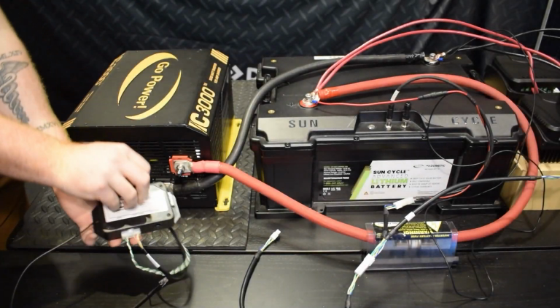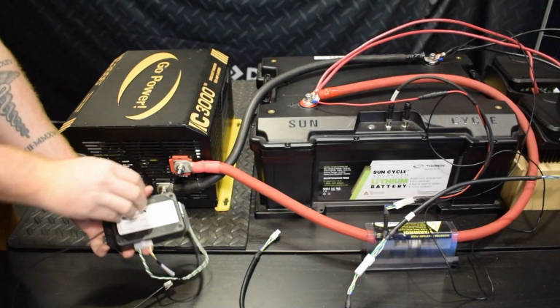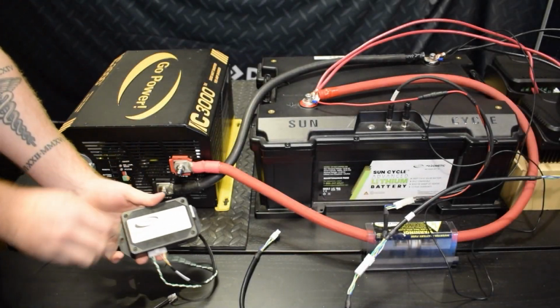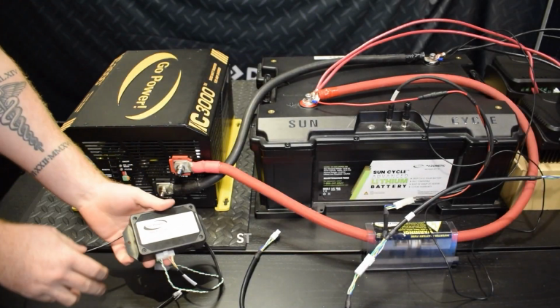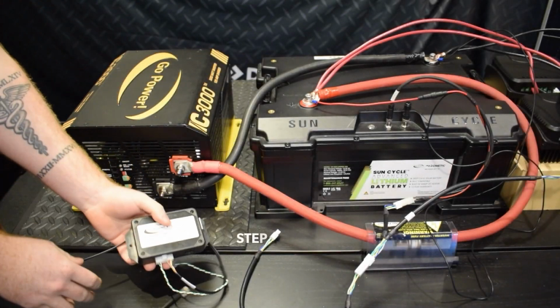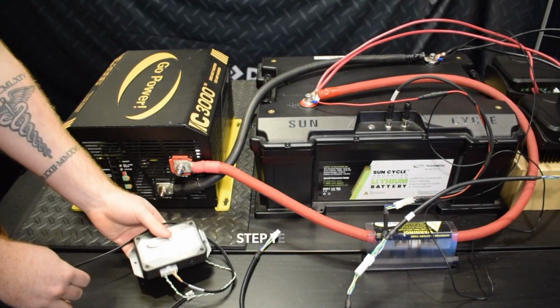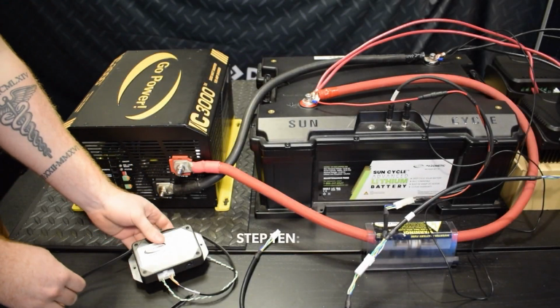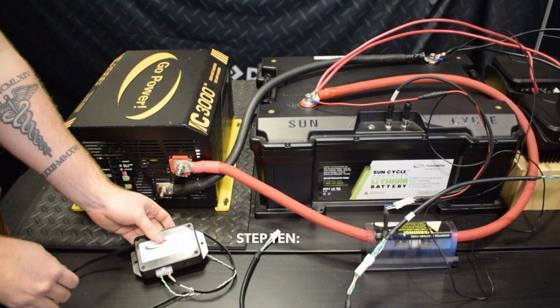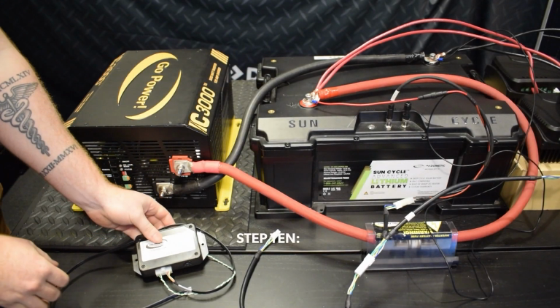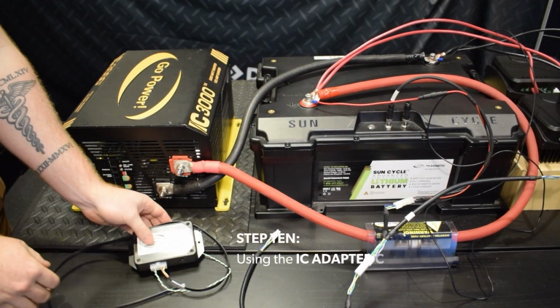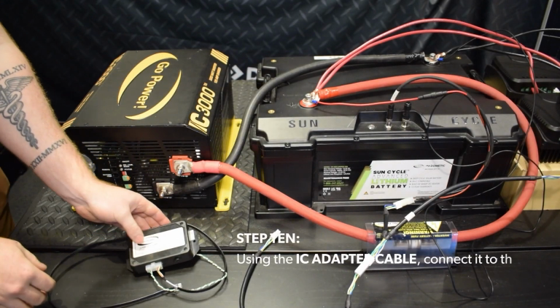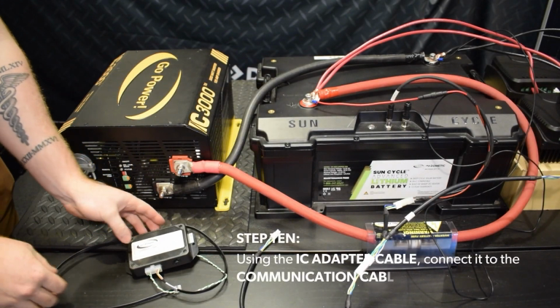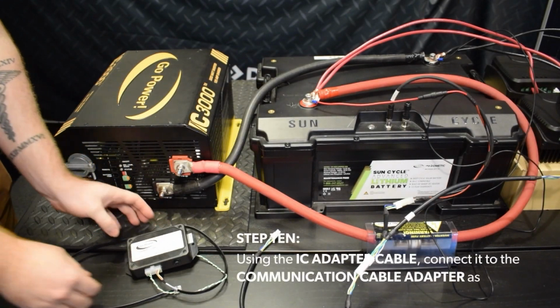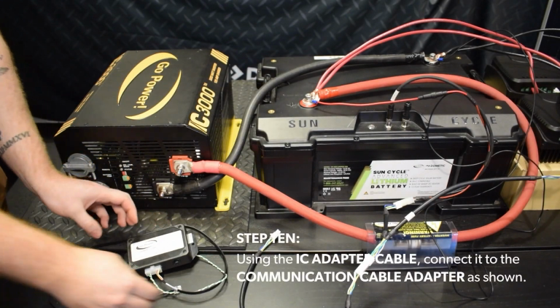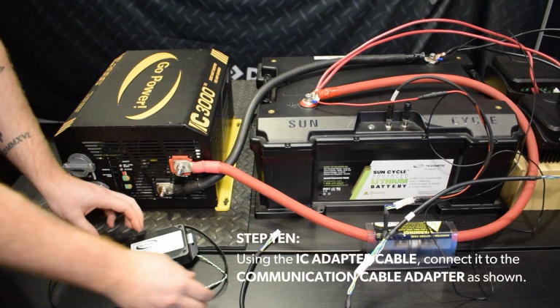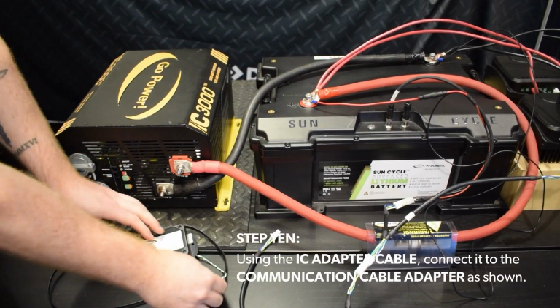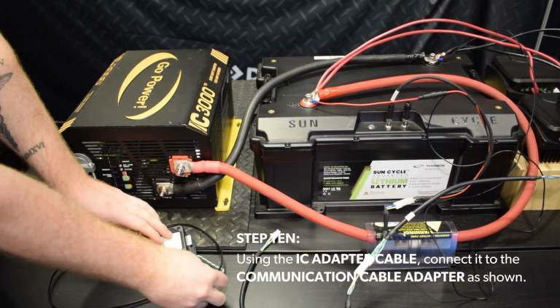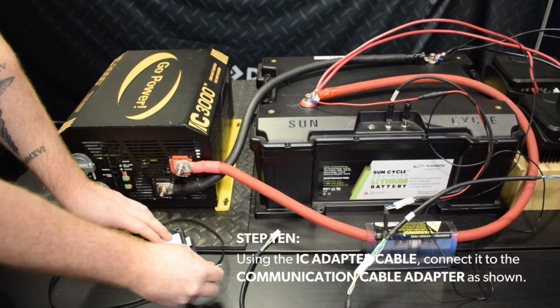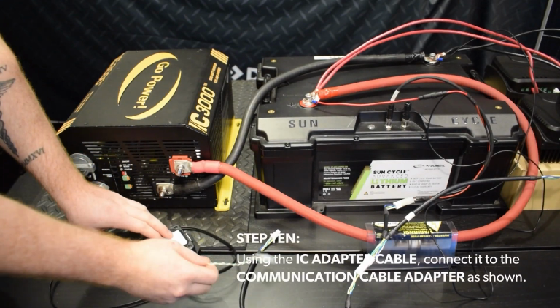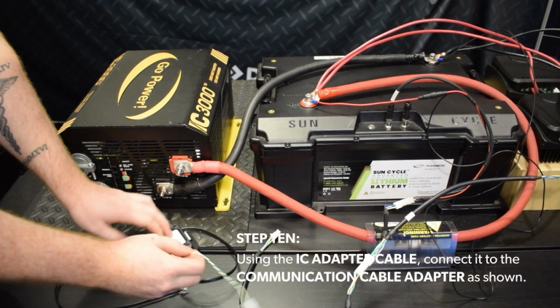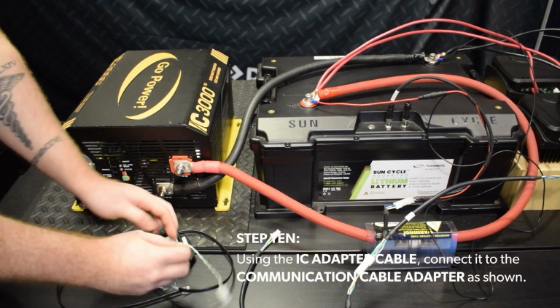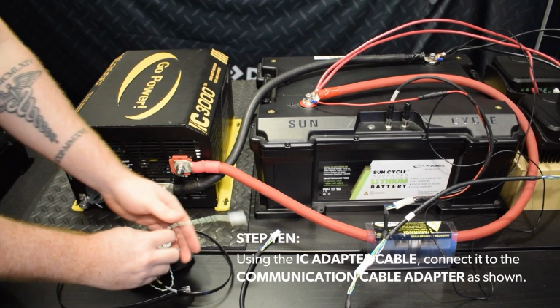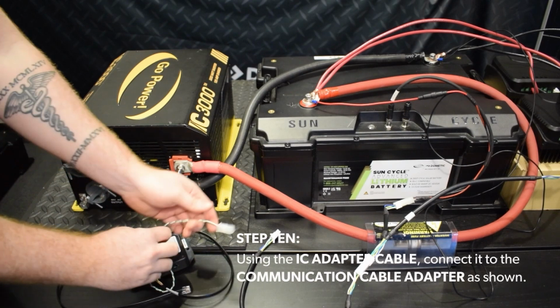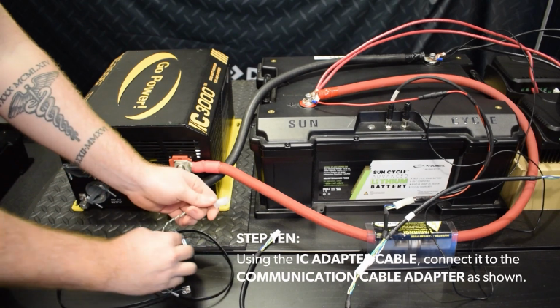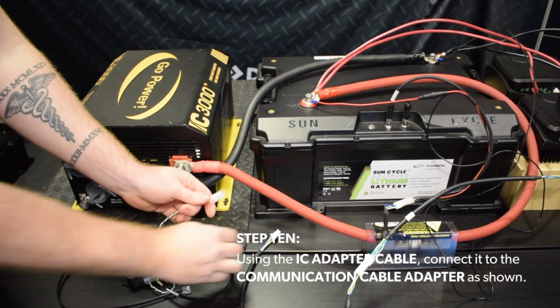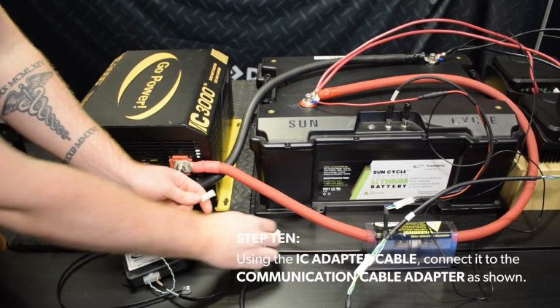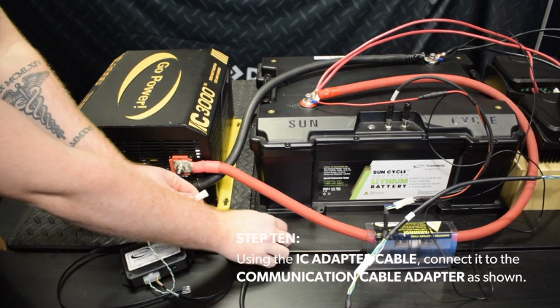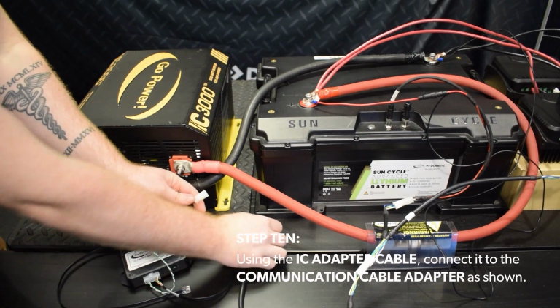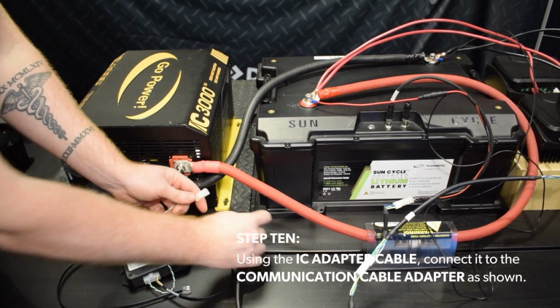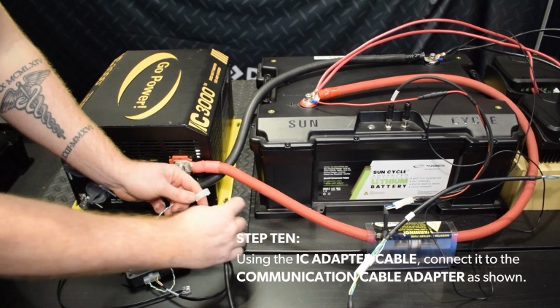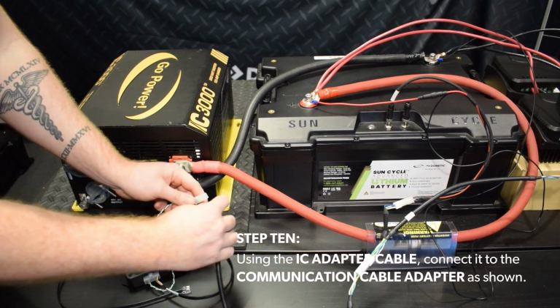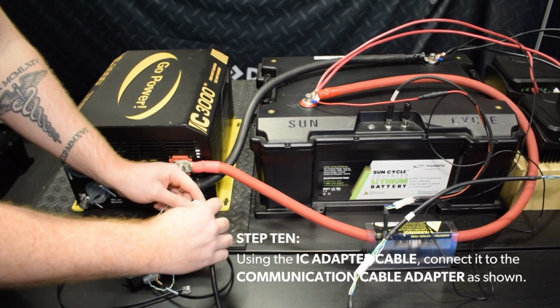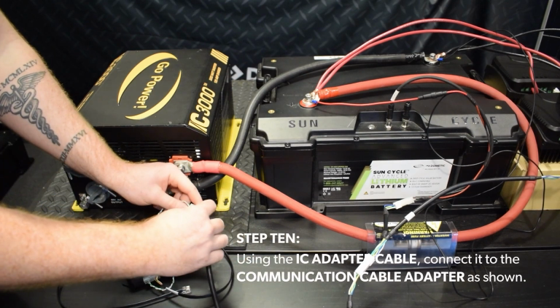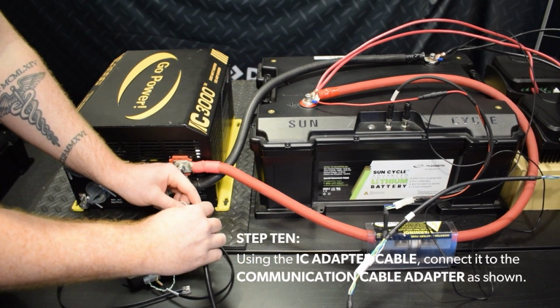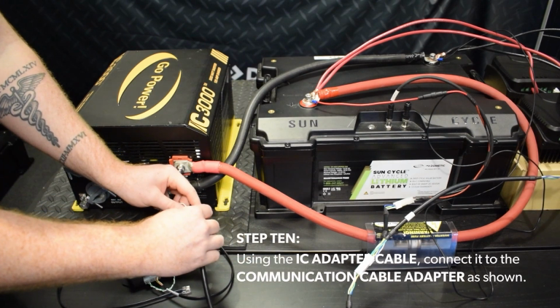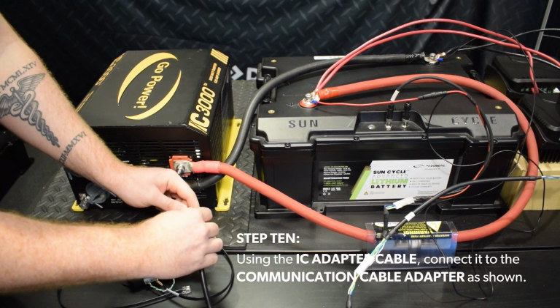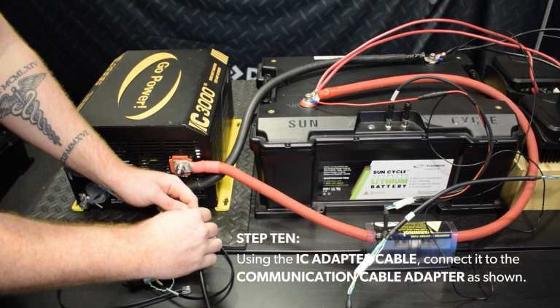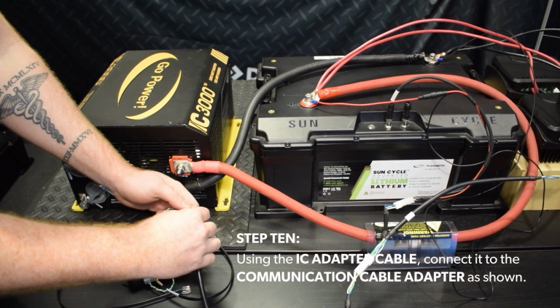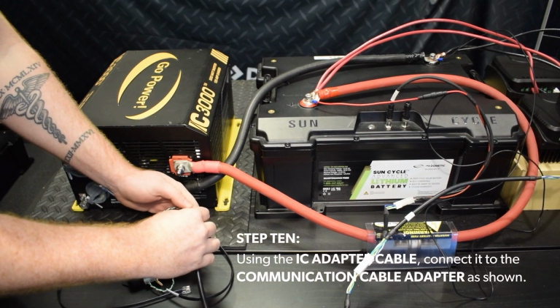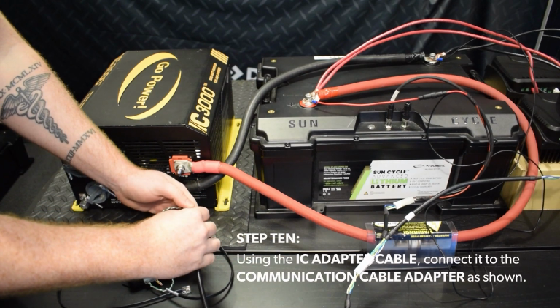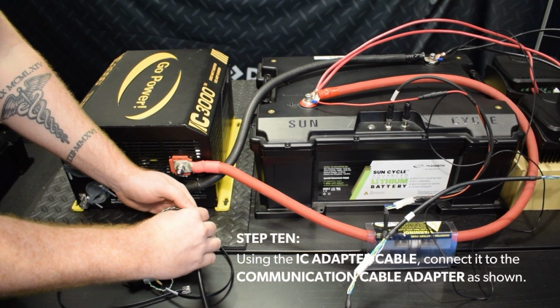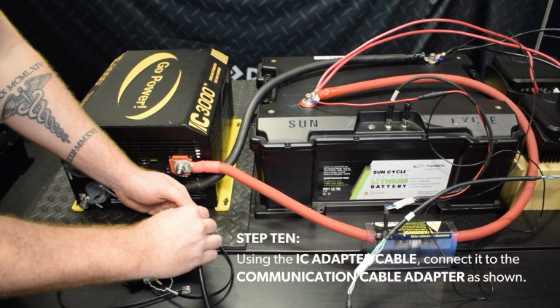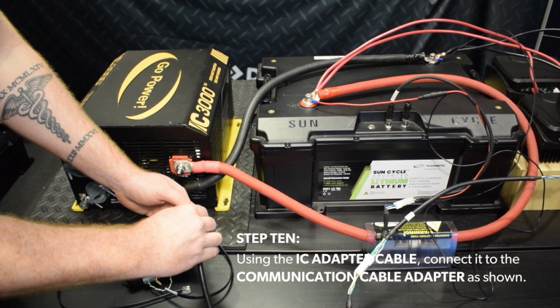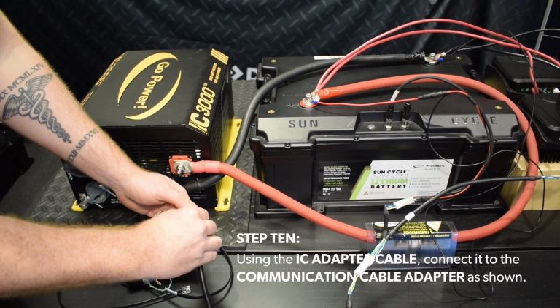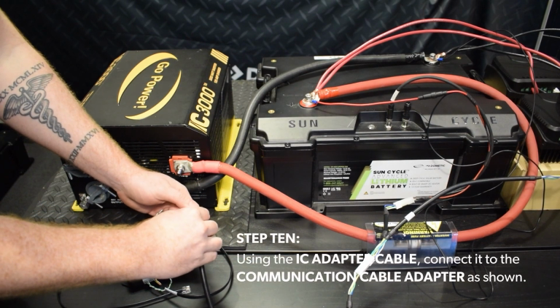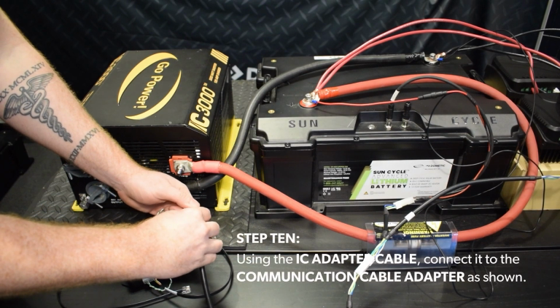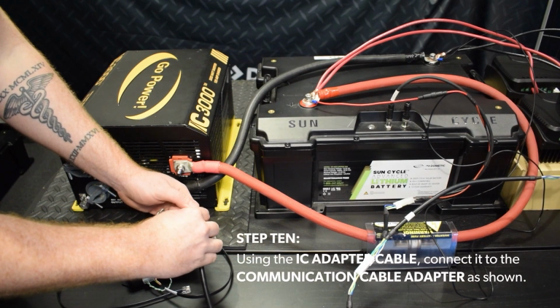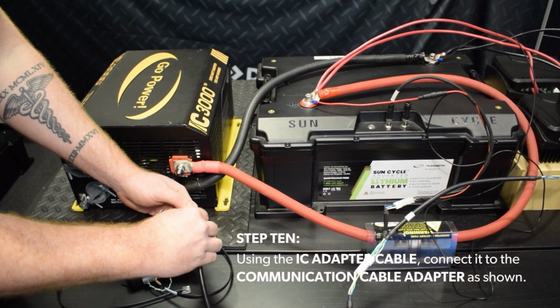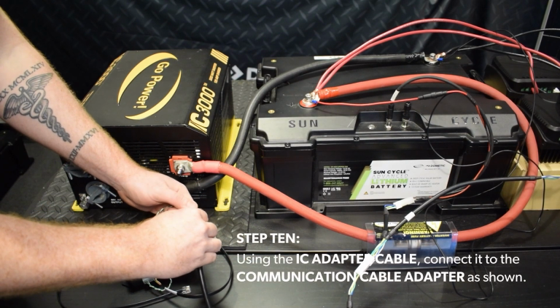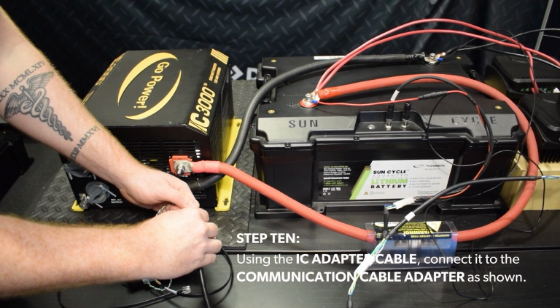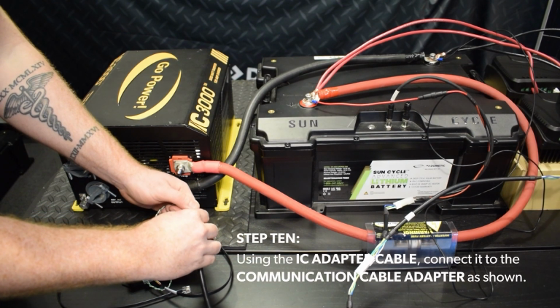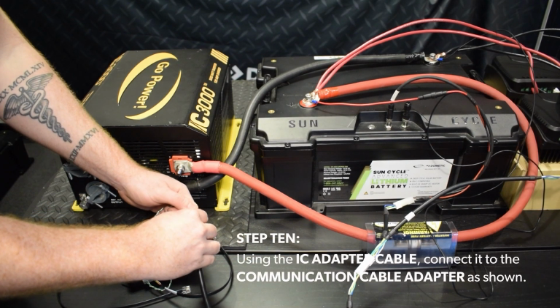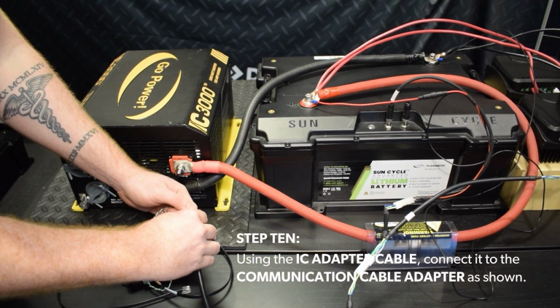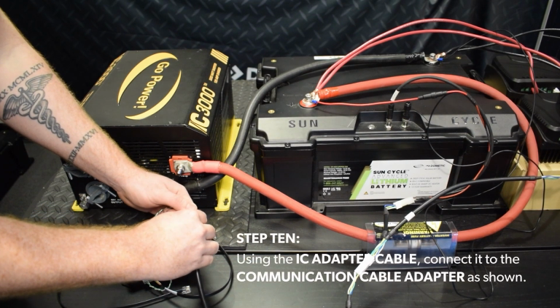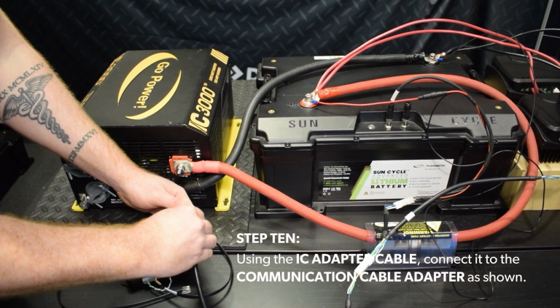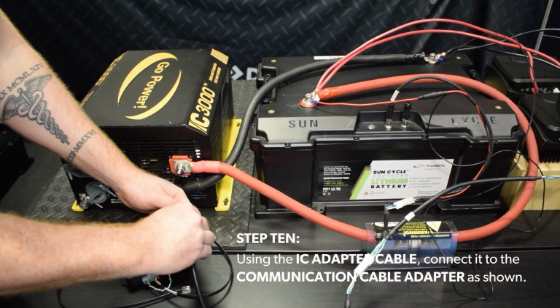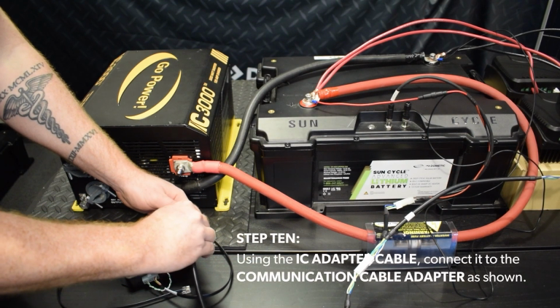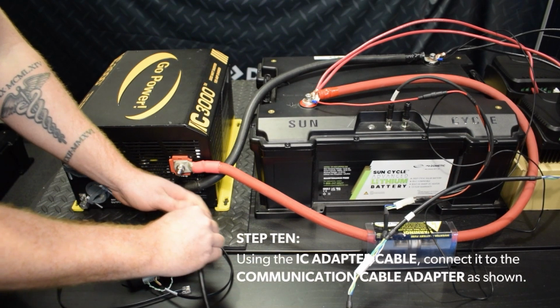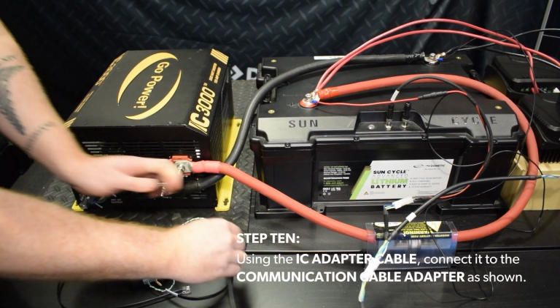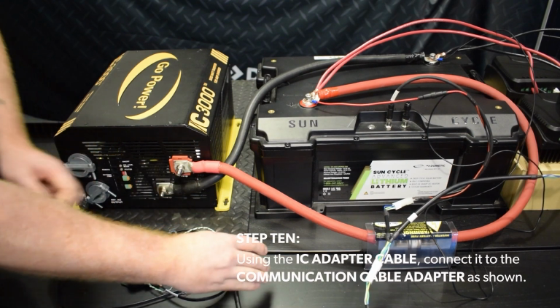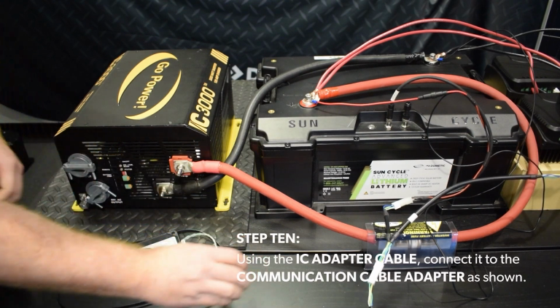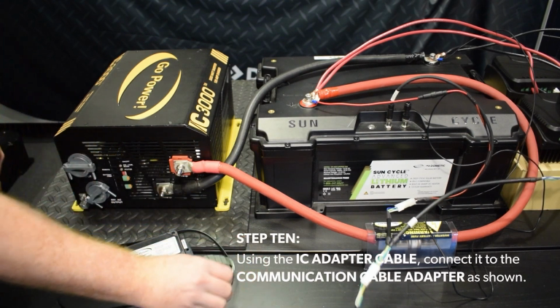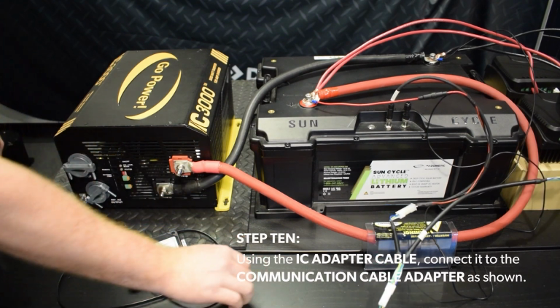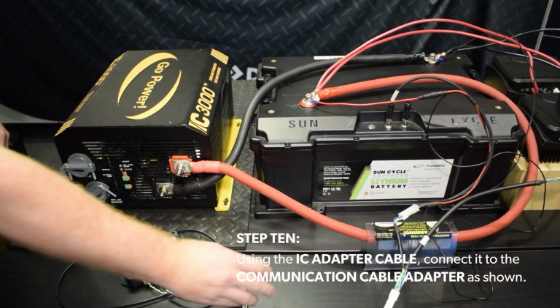Step 10: Using the IC adapter cable, connect it to the communication cable adapter, as shown.